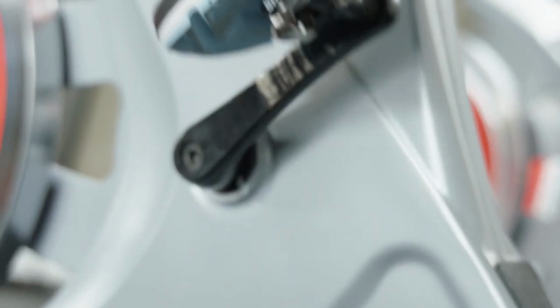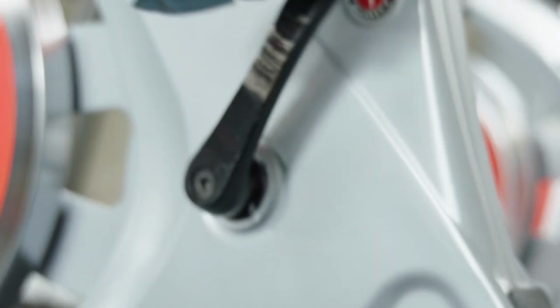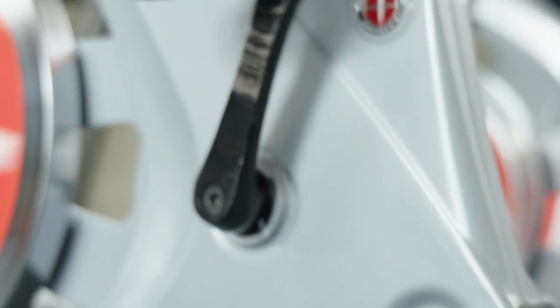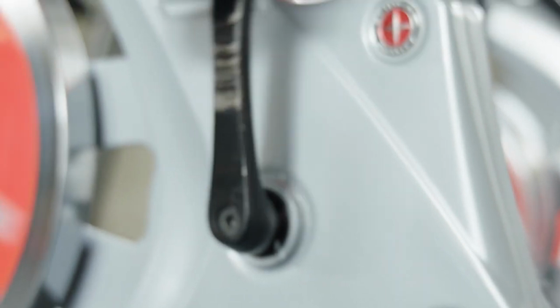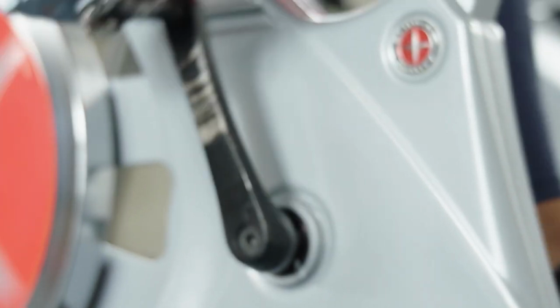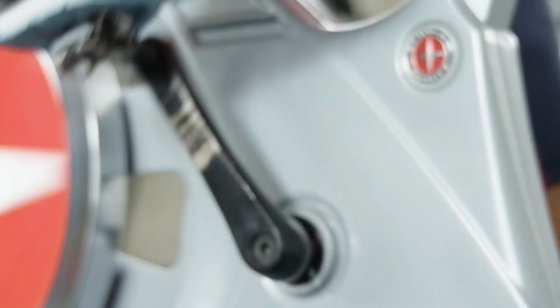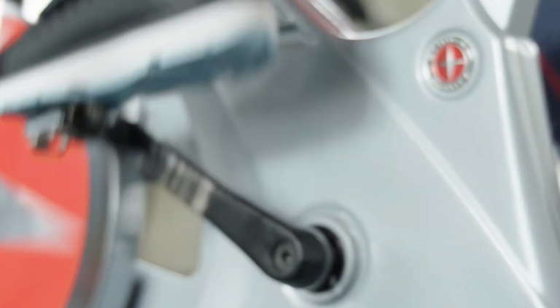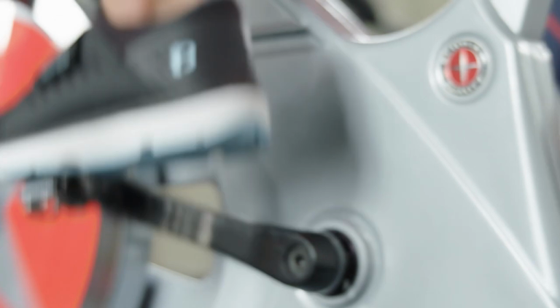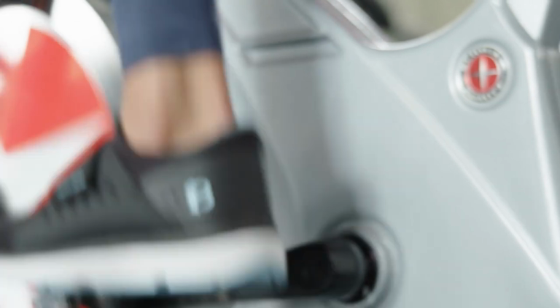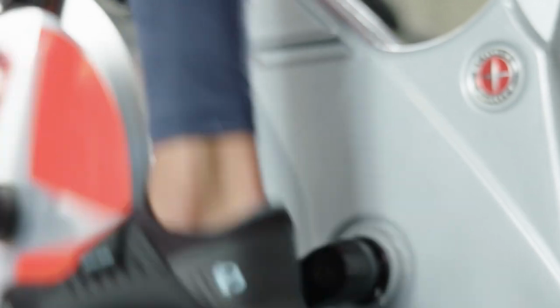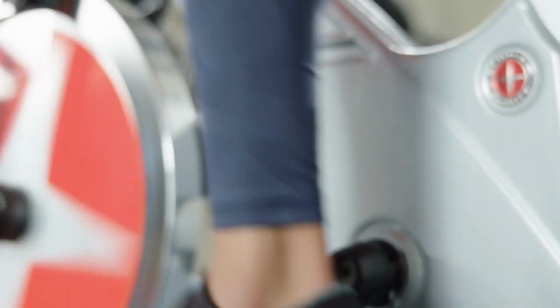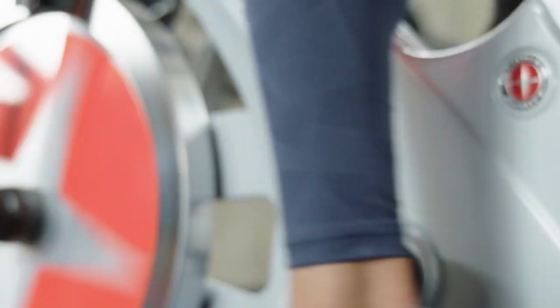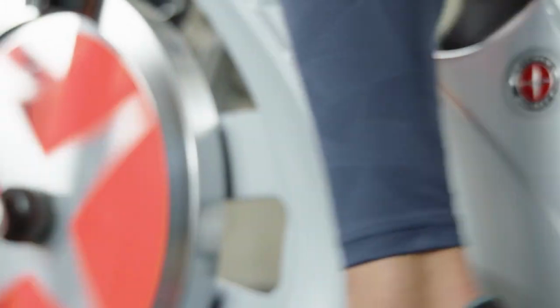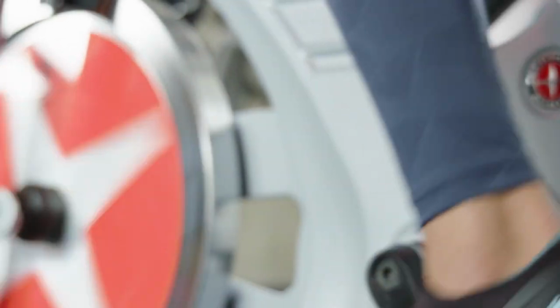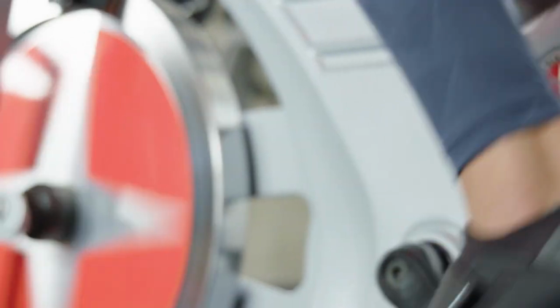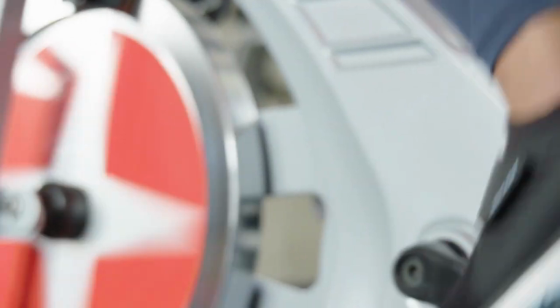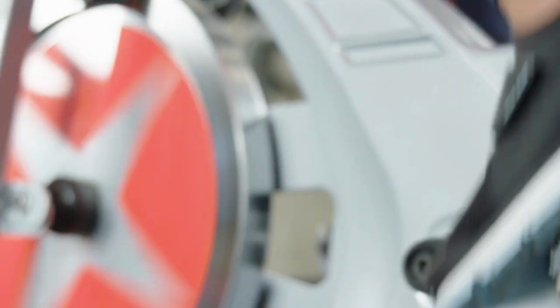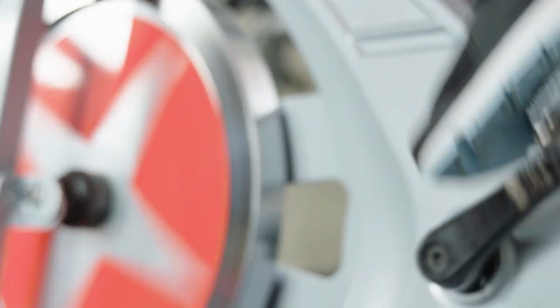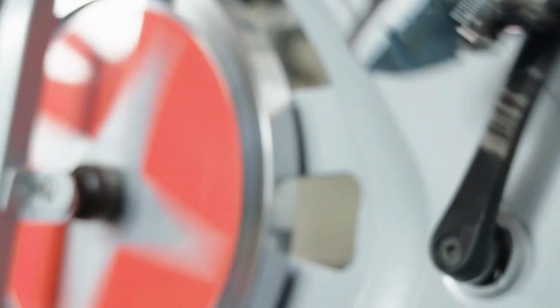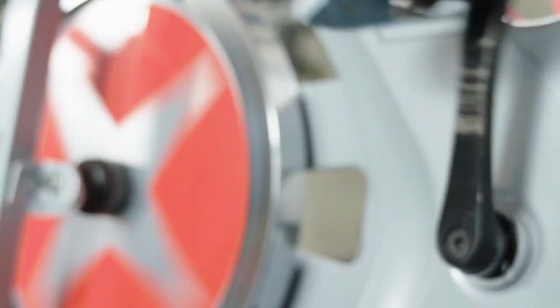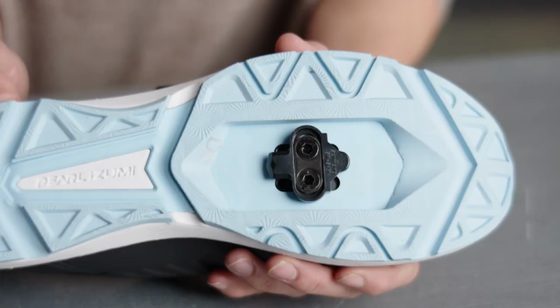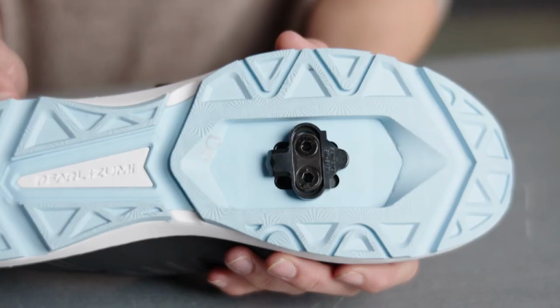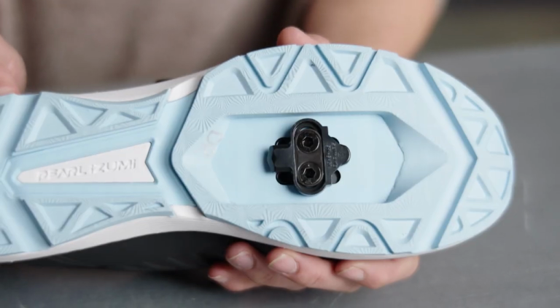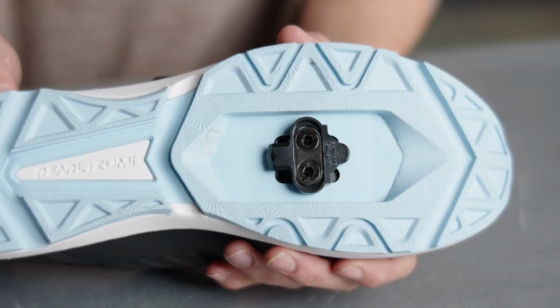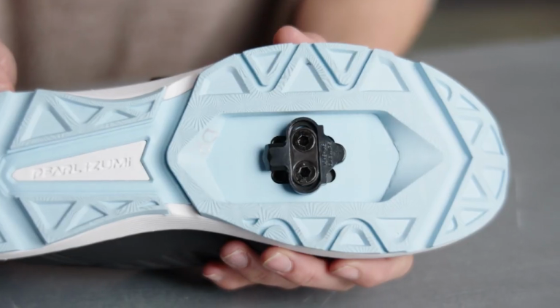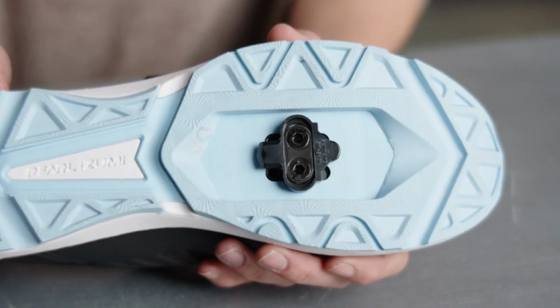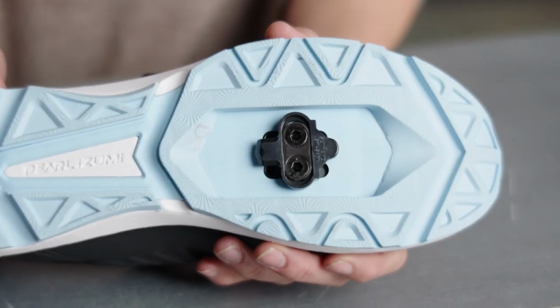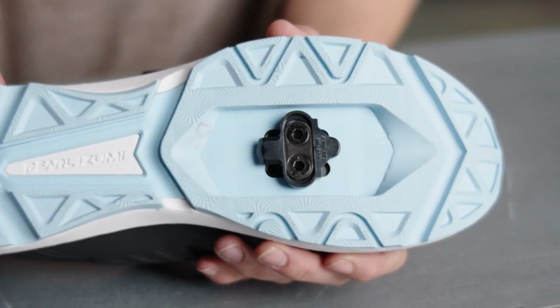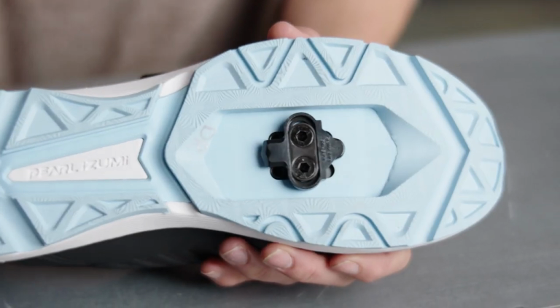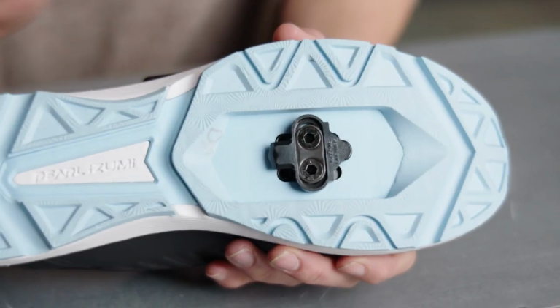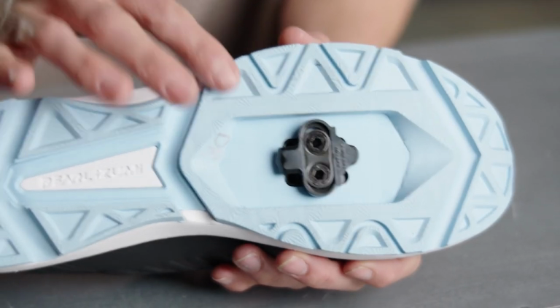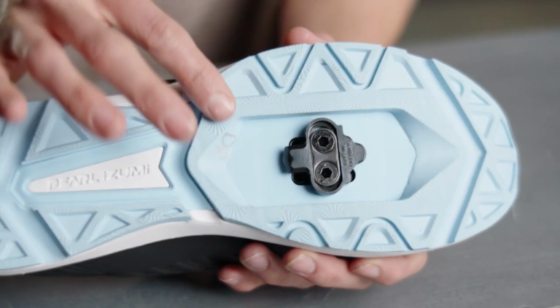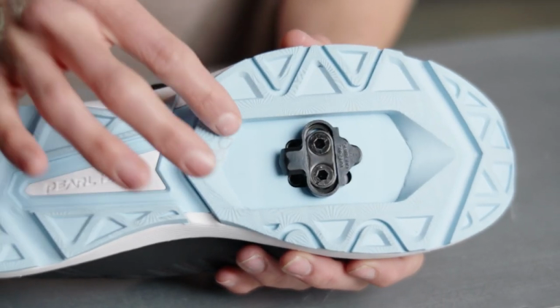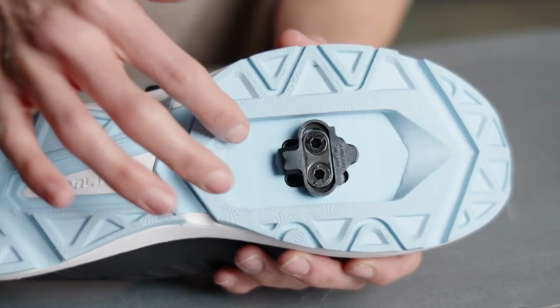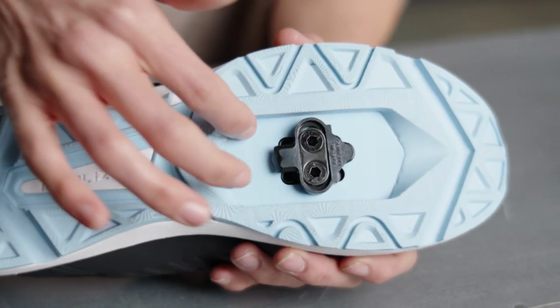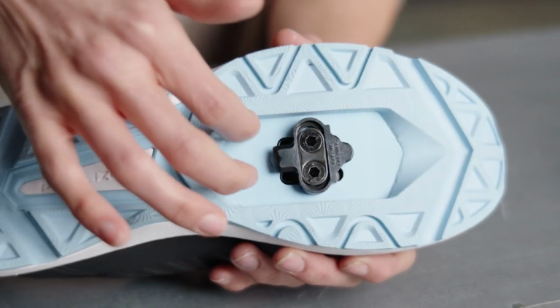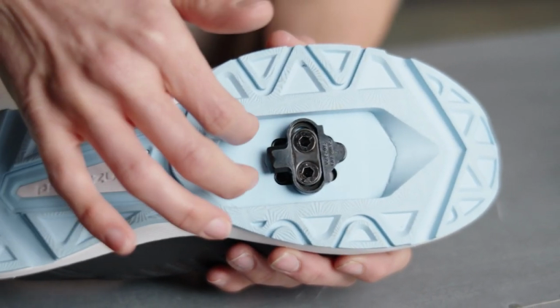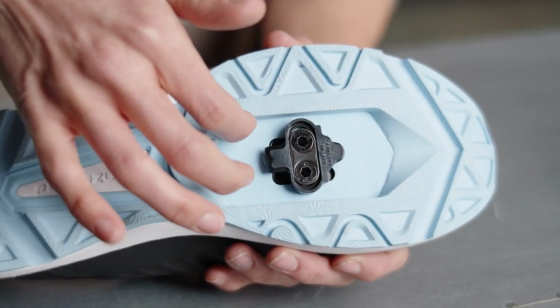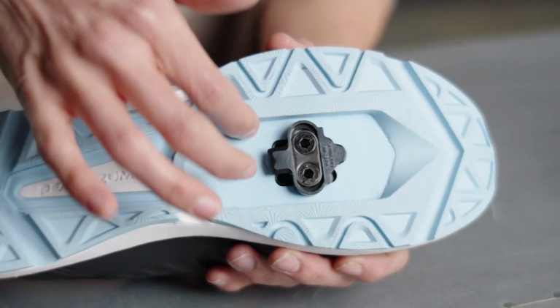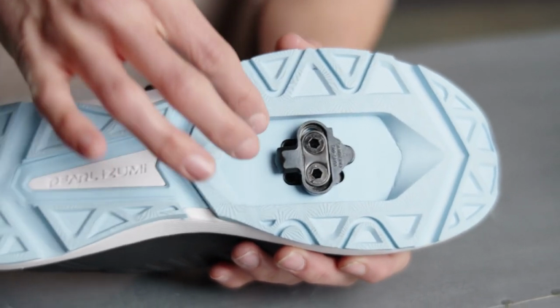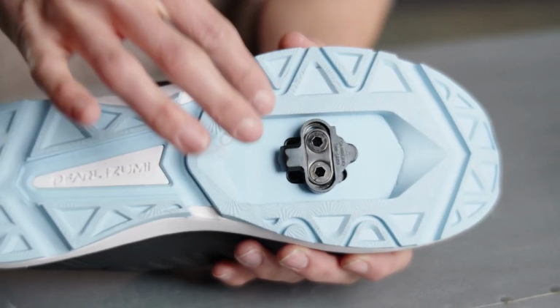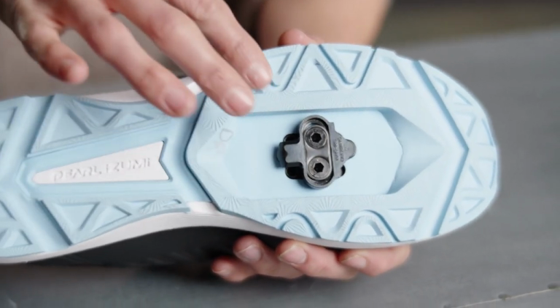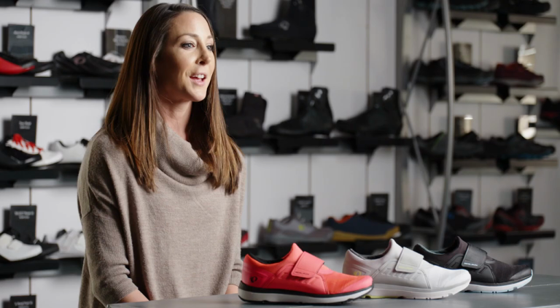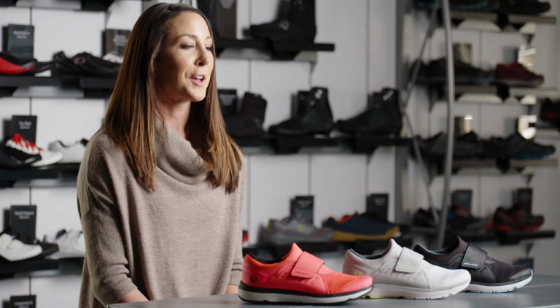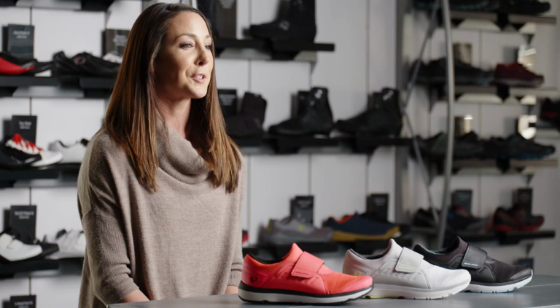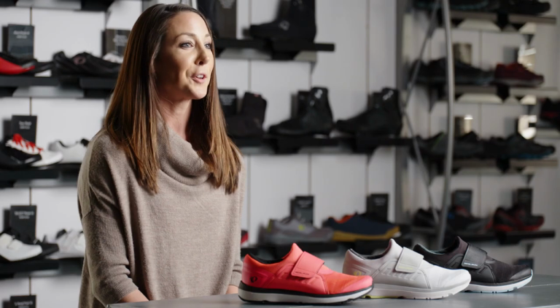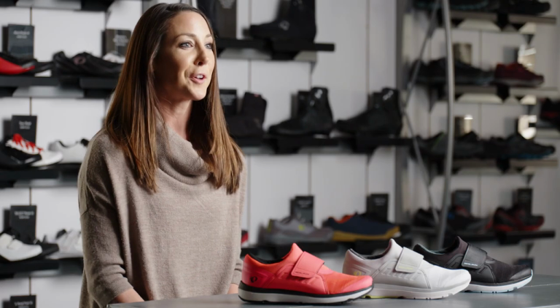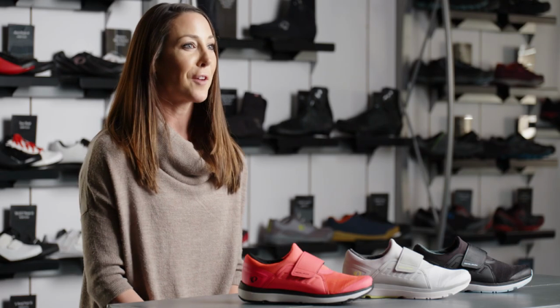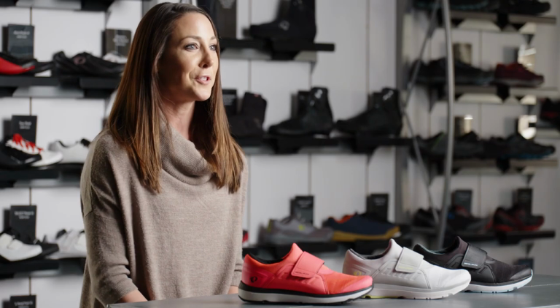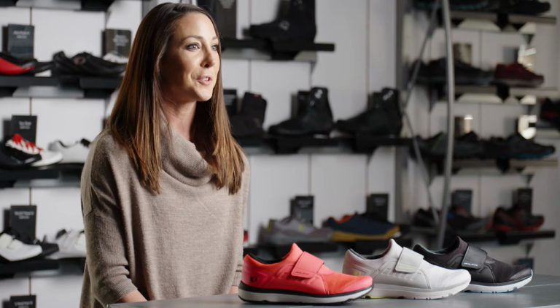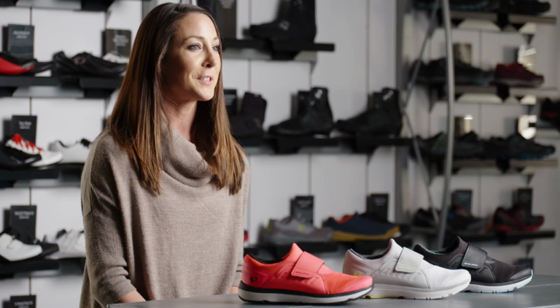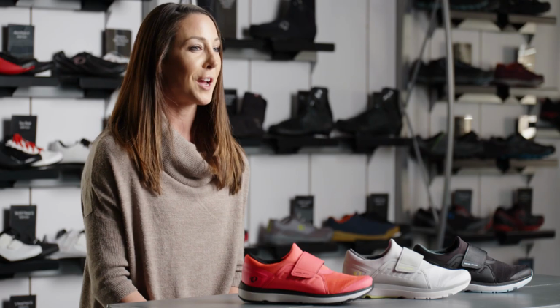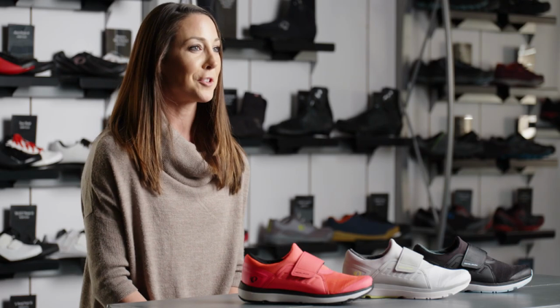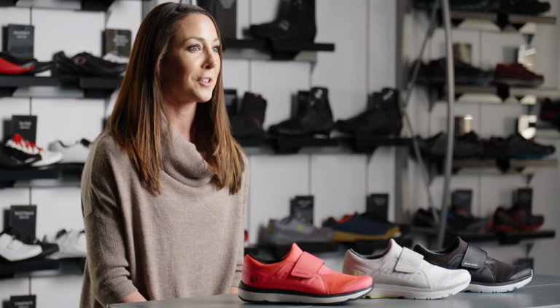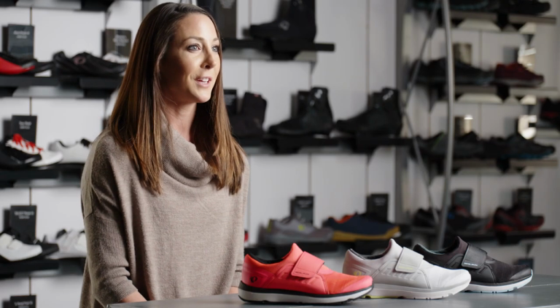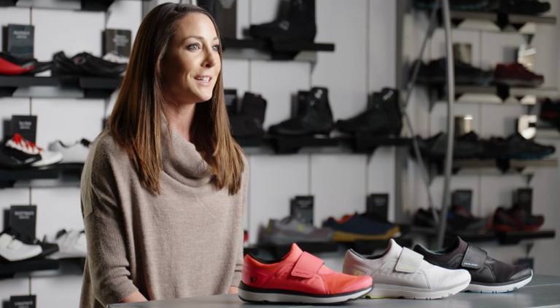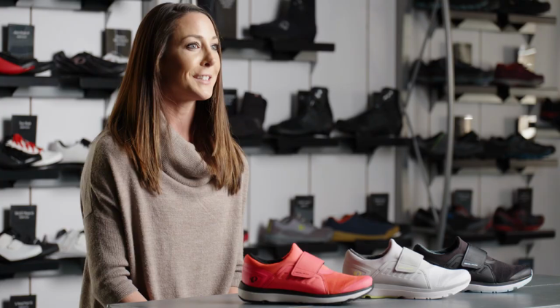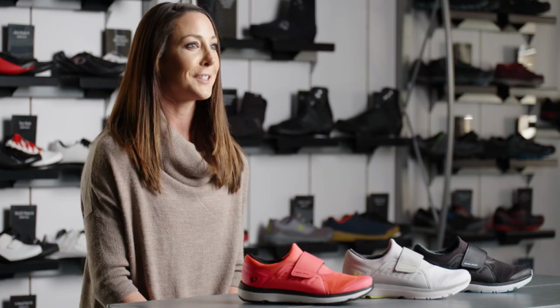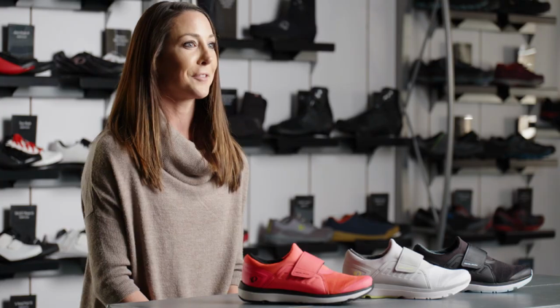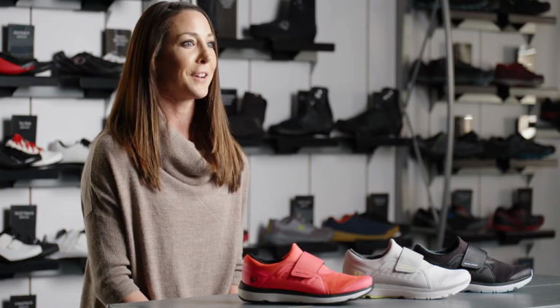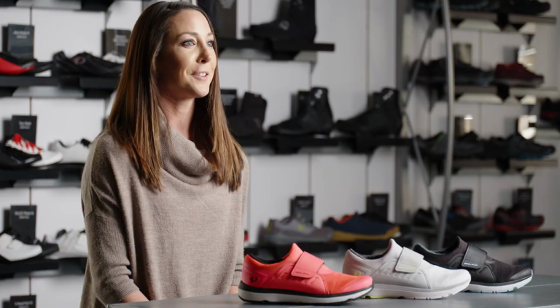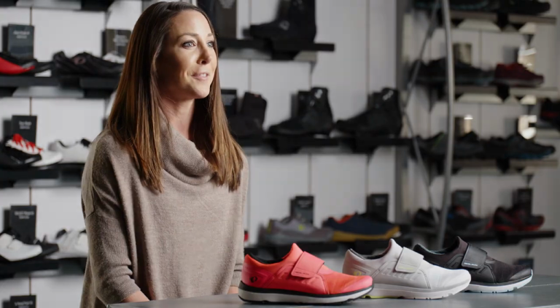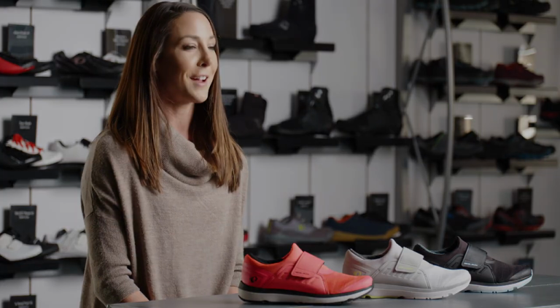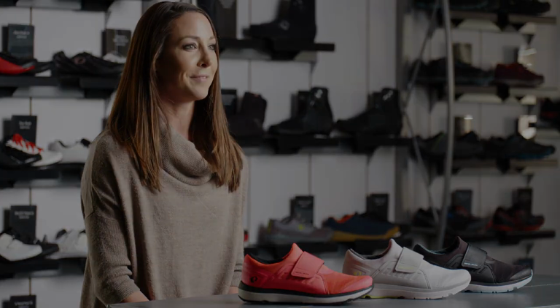This shoe uses a two-bolt cleat or SPD cleat that can be used with any bike, so all you have to do is add your cleats and you're ready to ride.